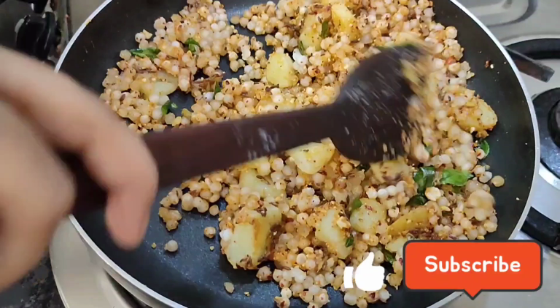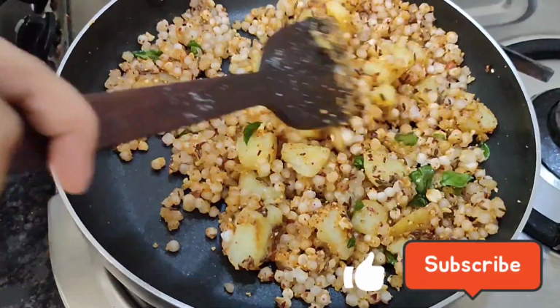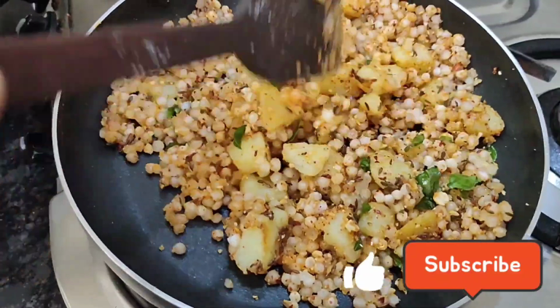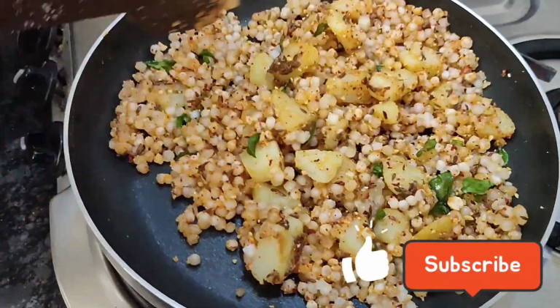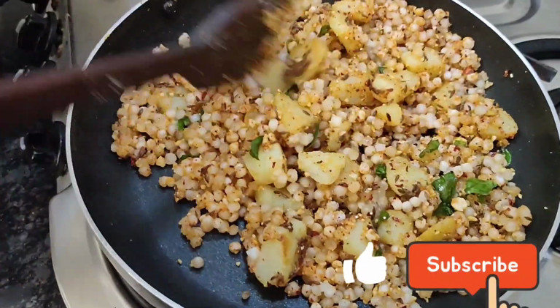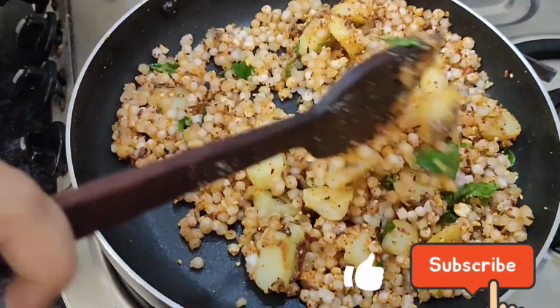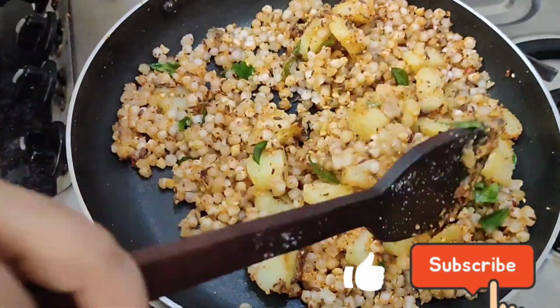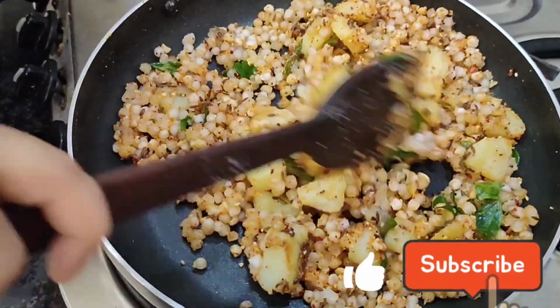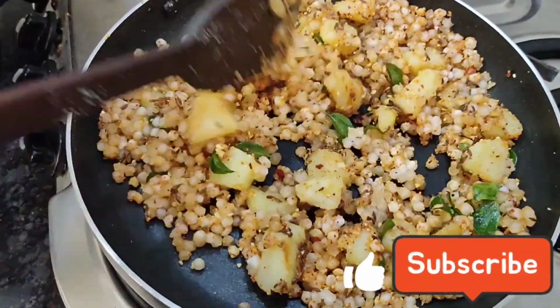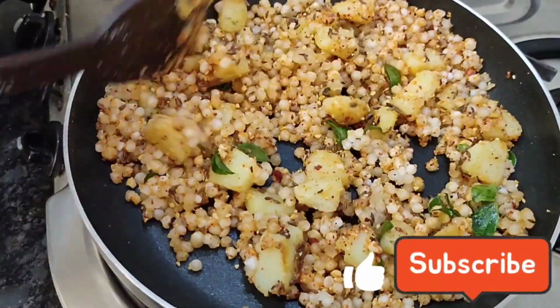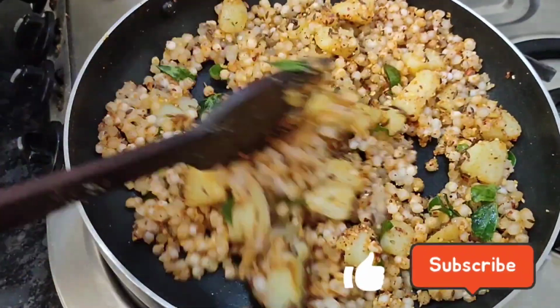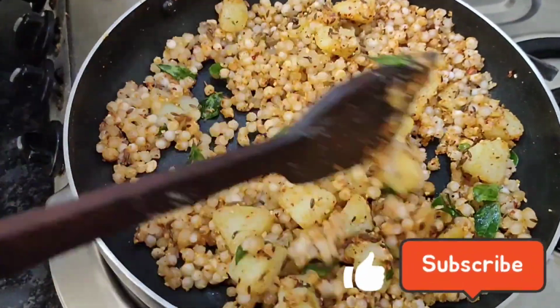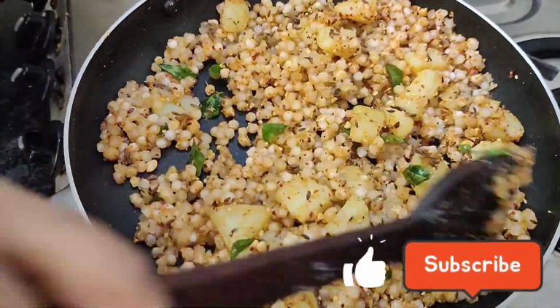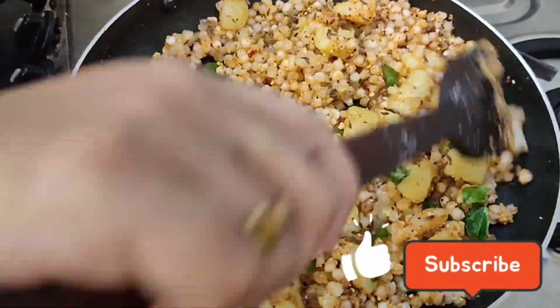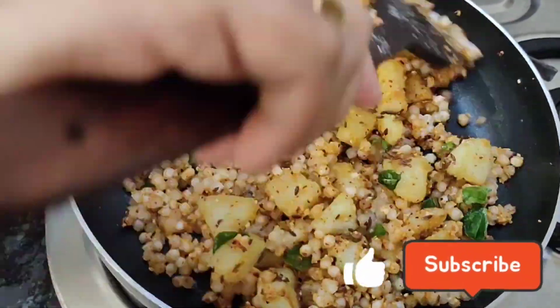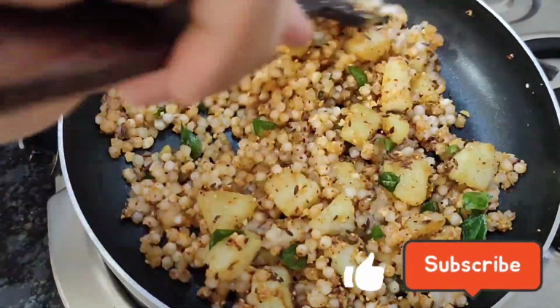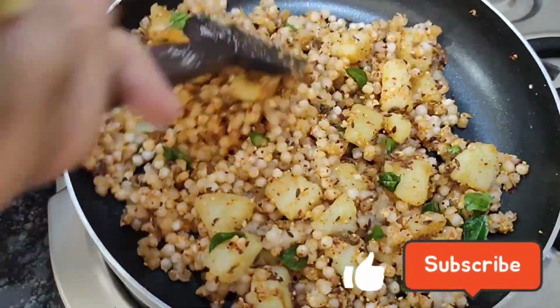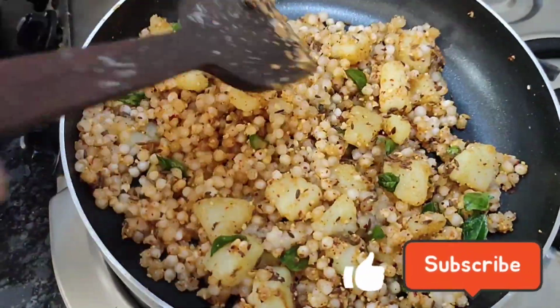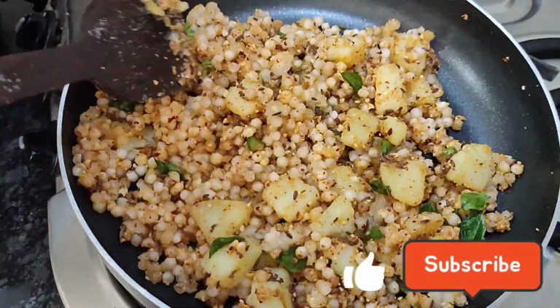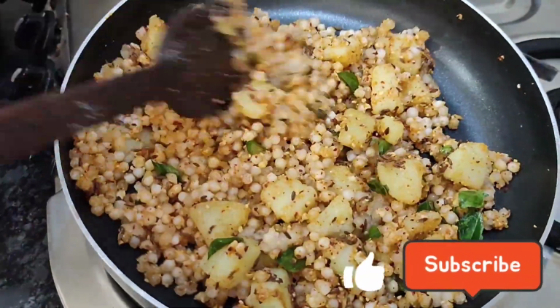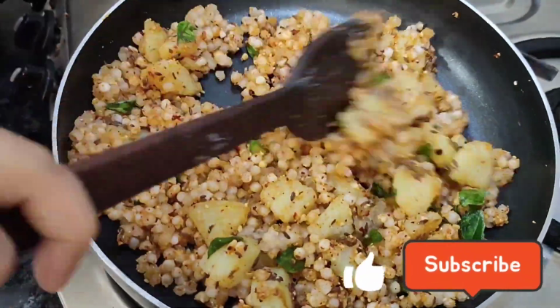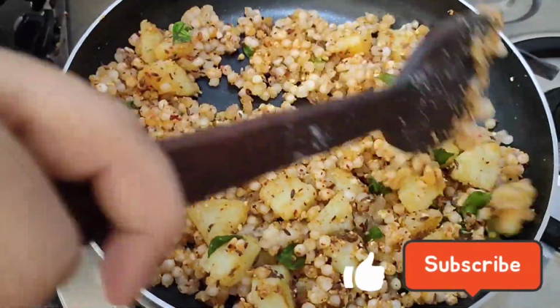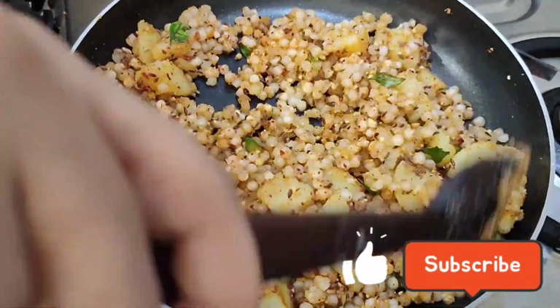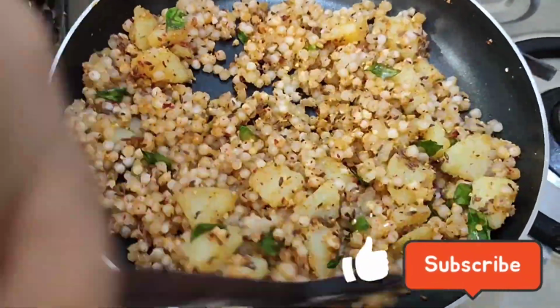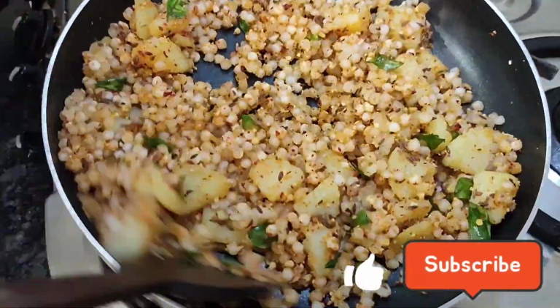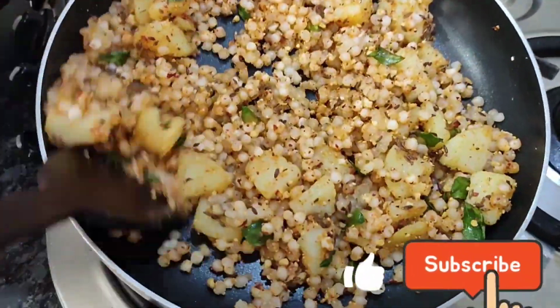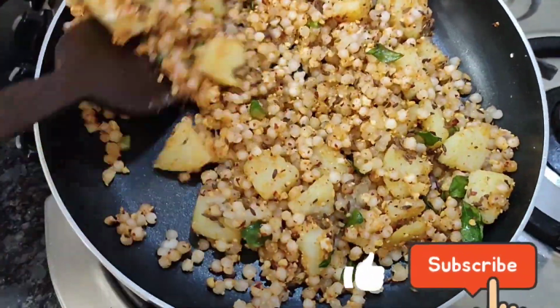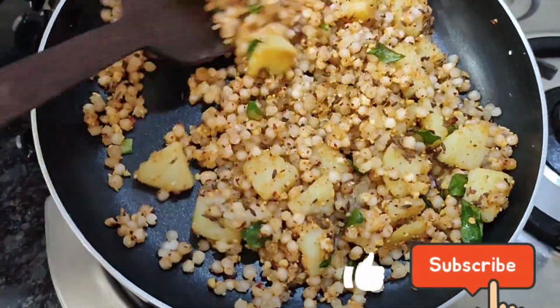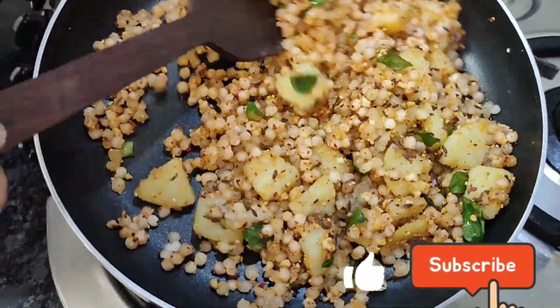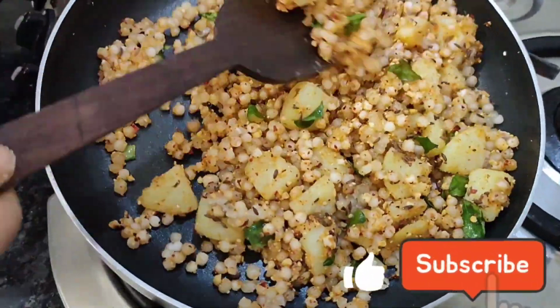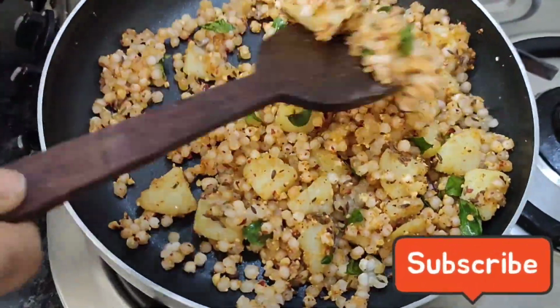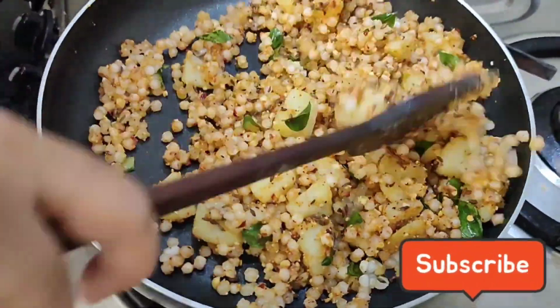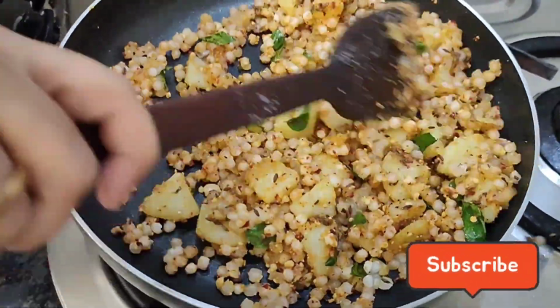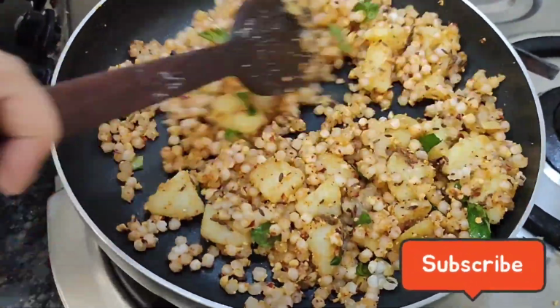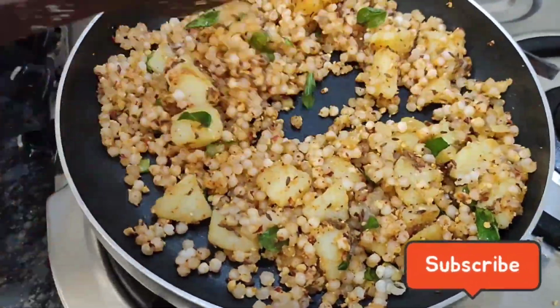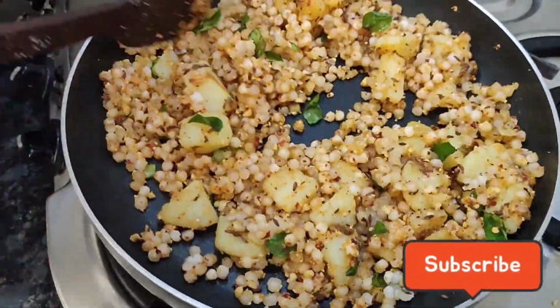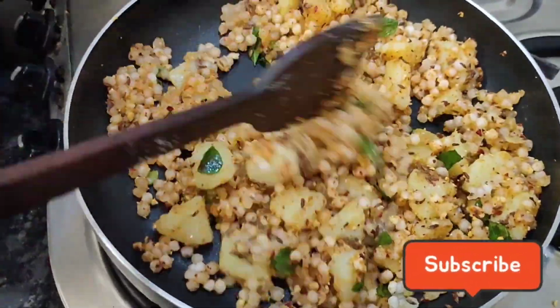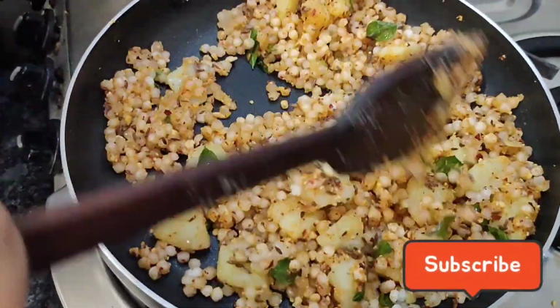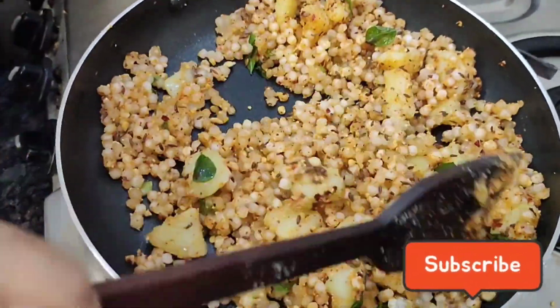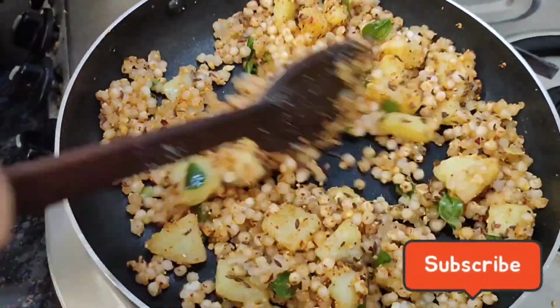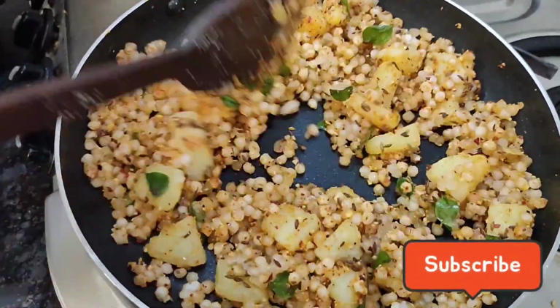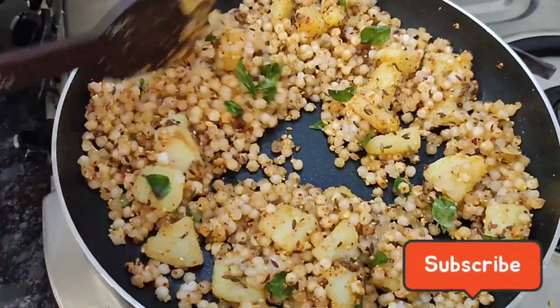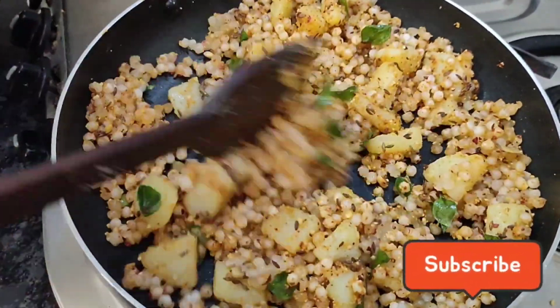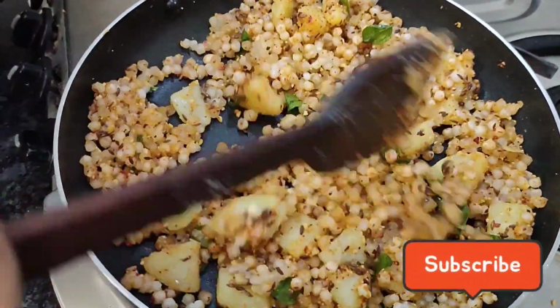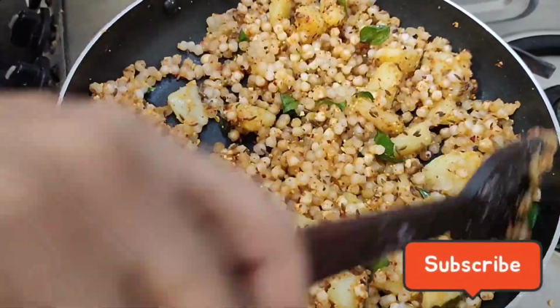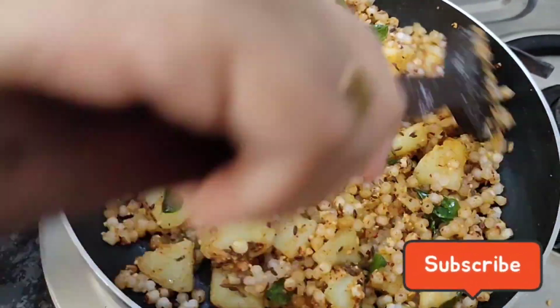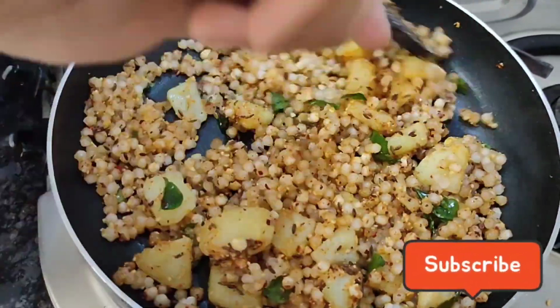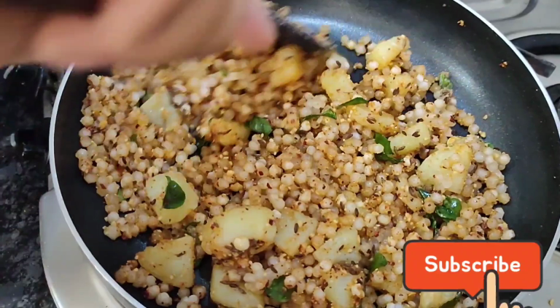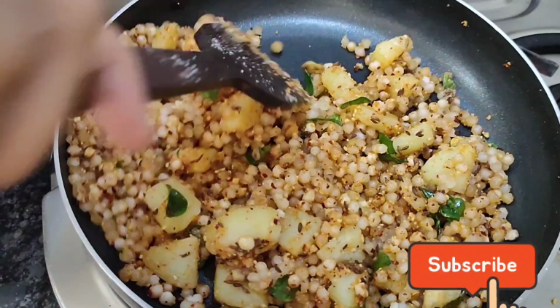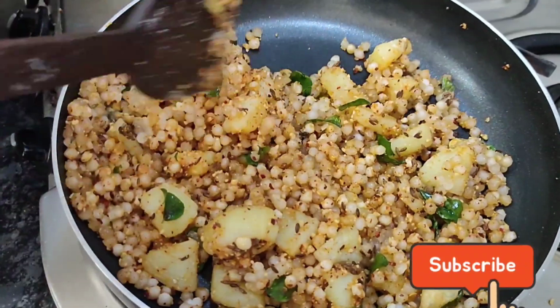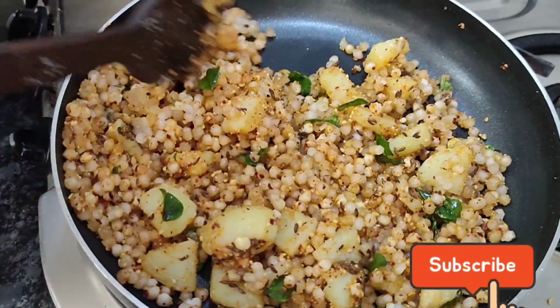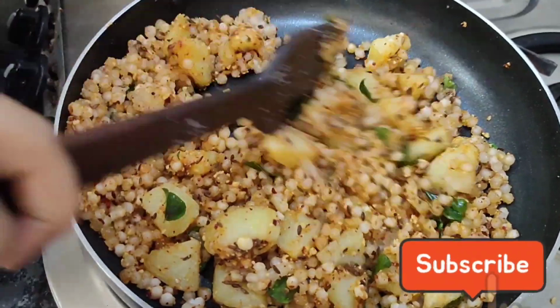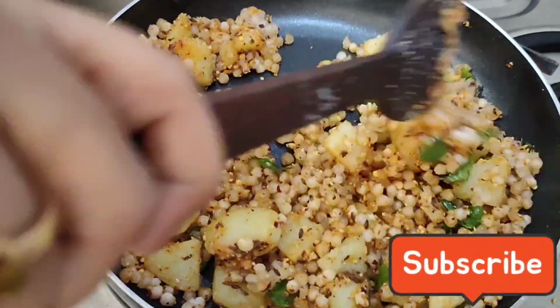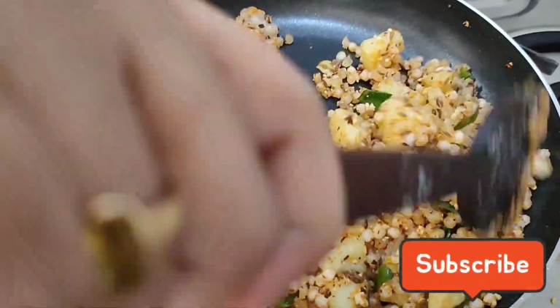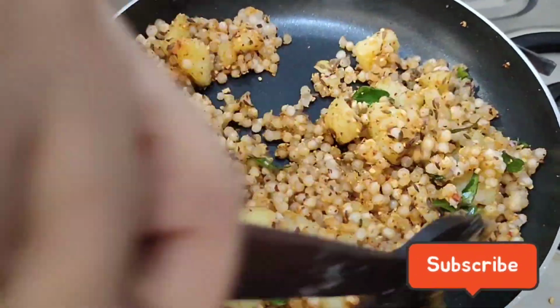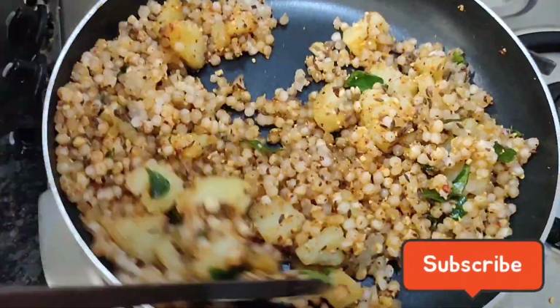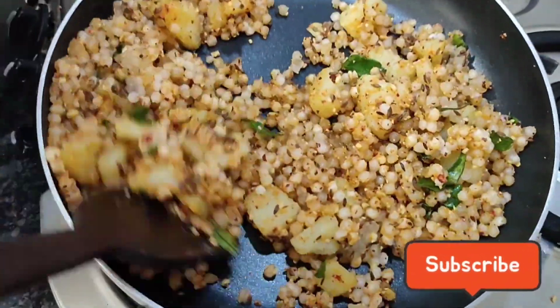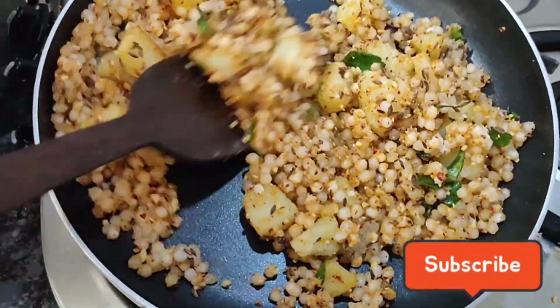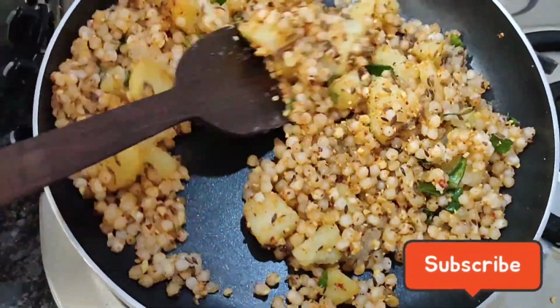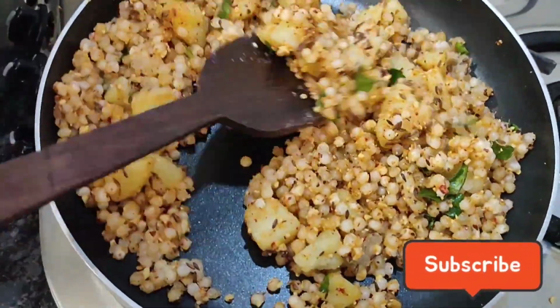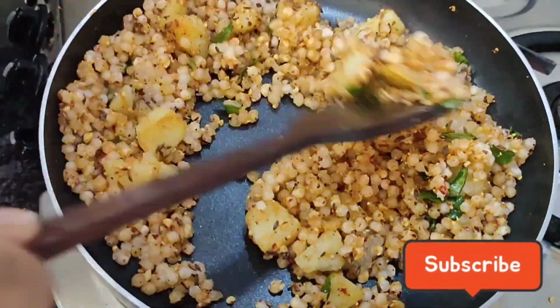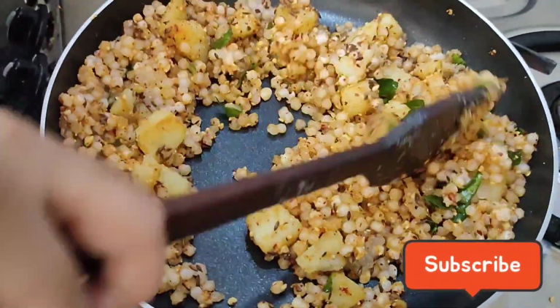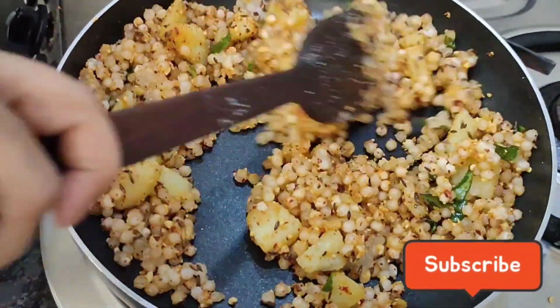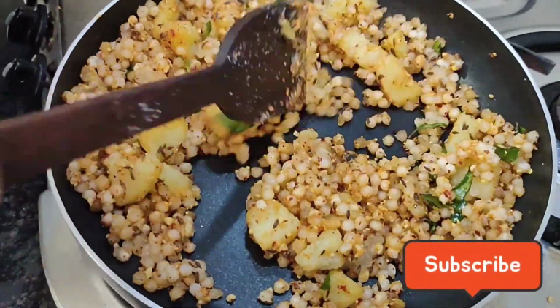Hello everyone, welcome to my new recipe. This is a famous recipe from Maharashtra.